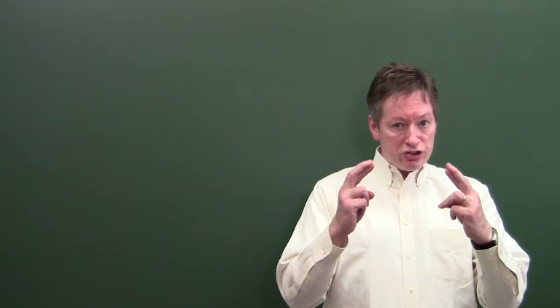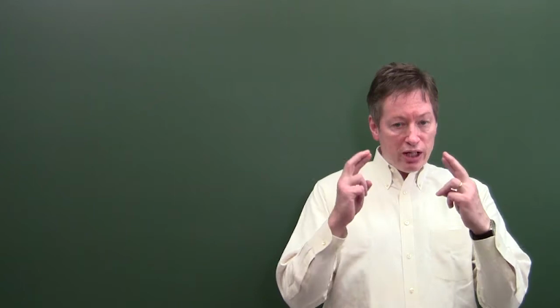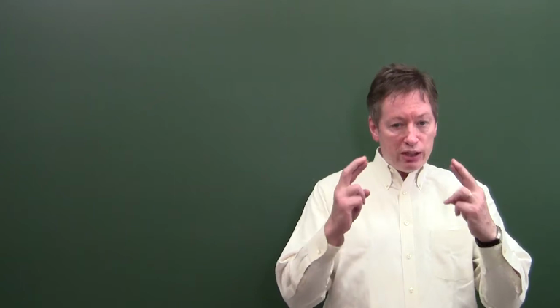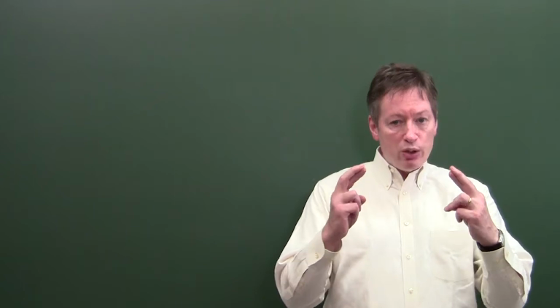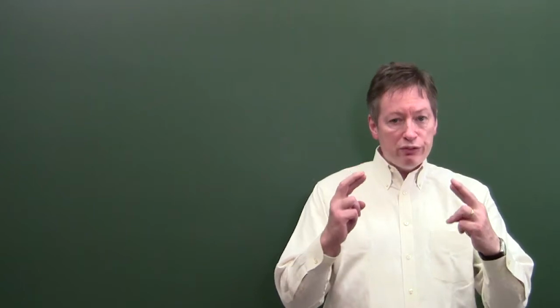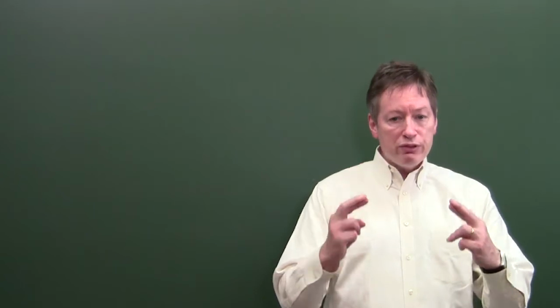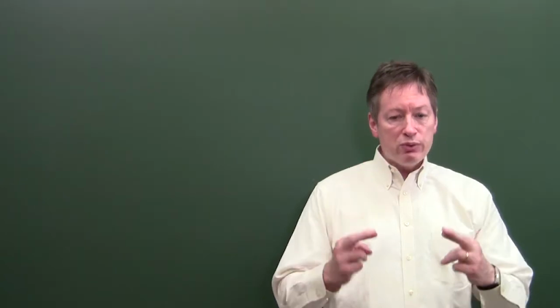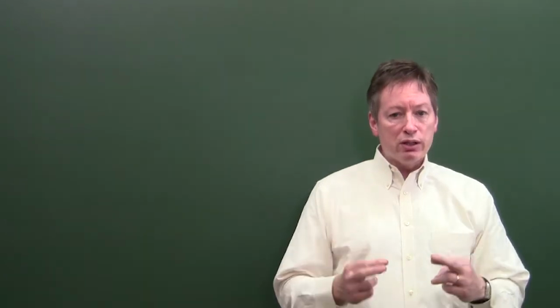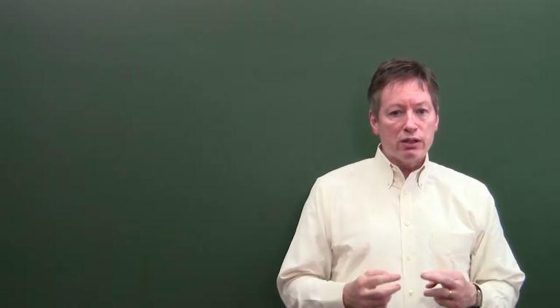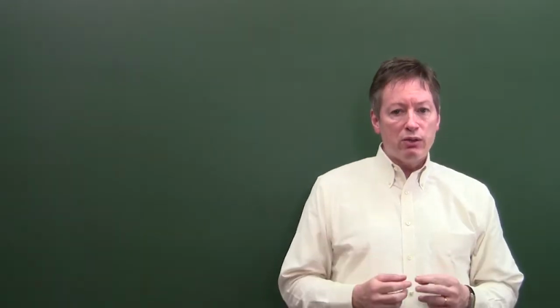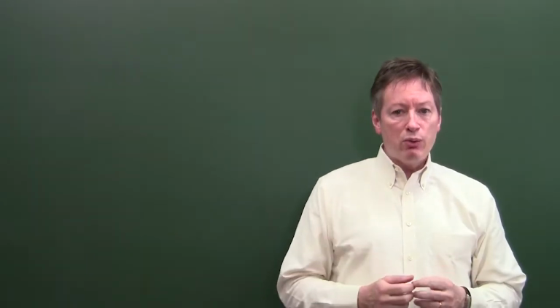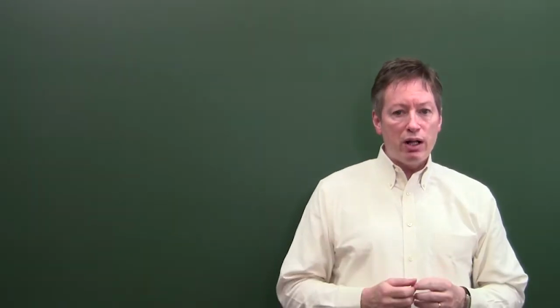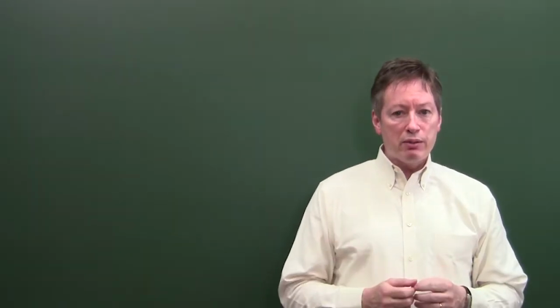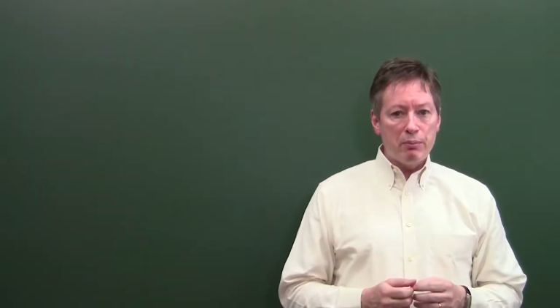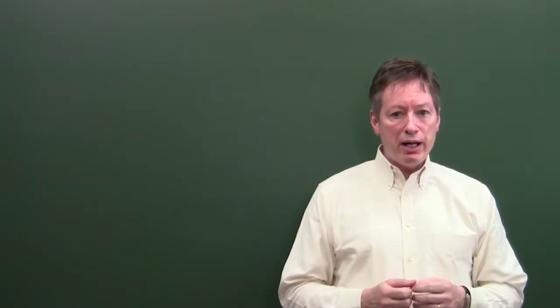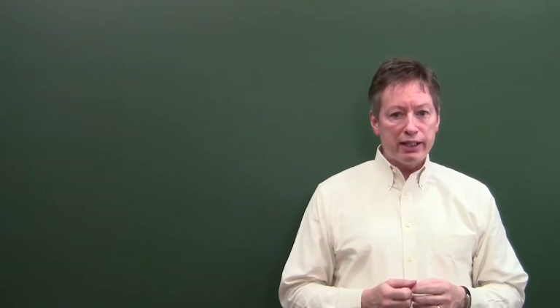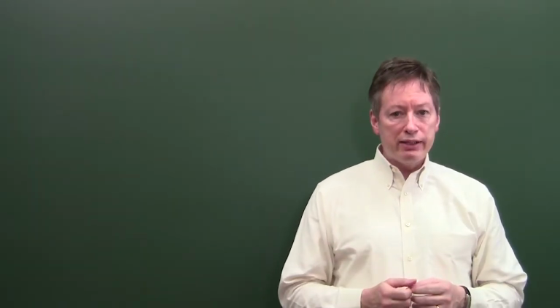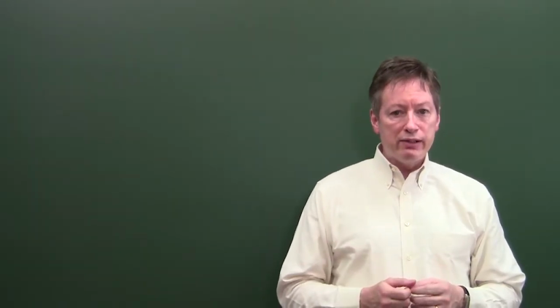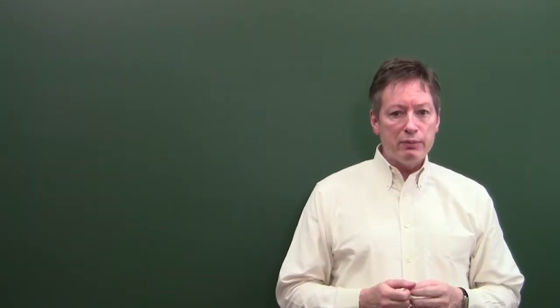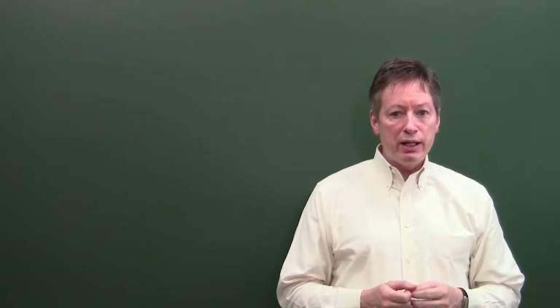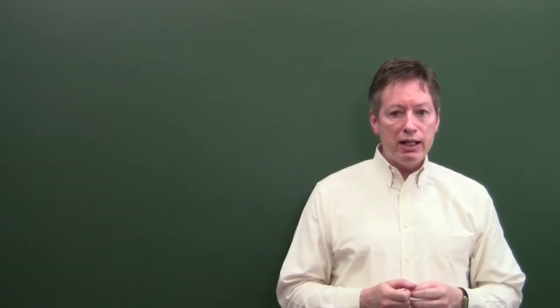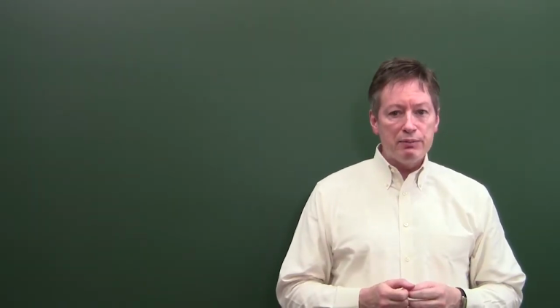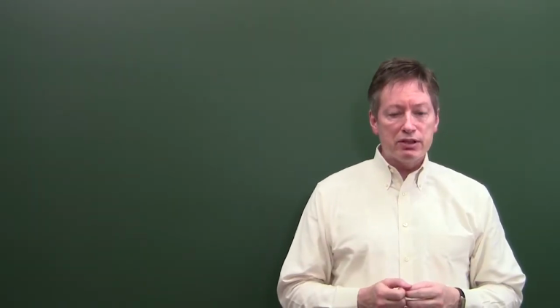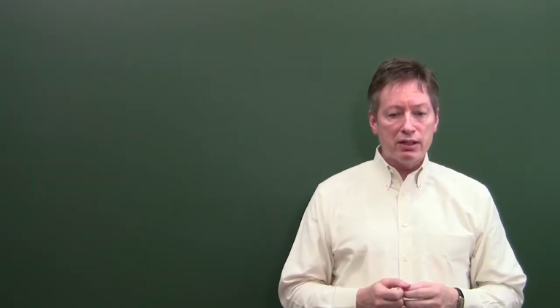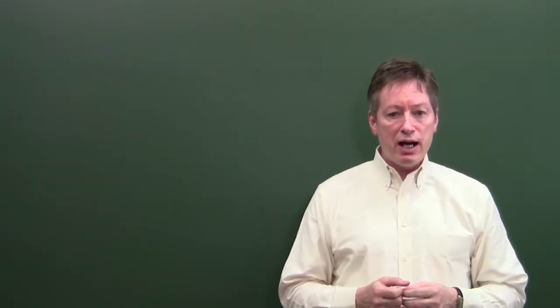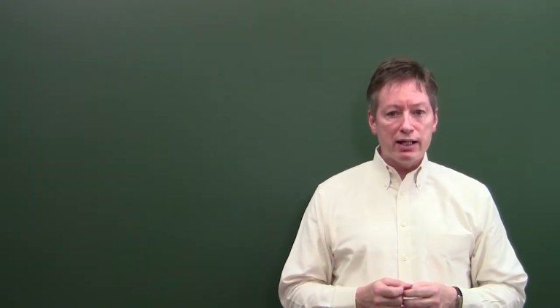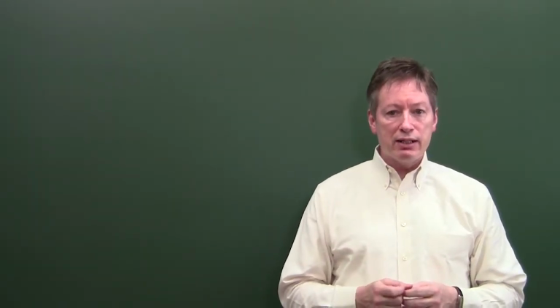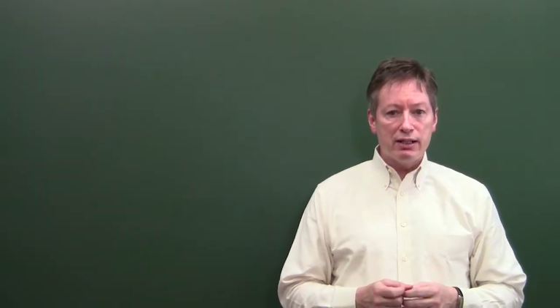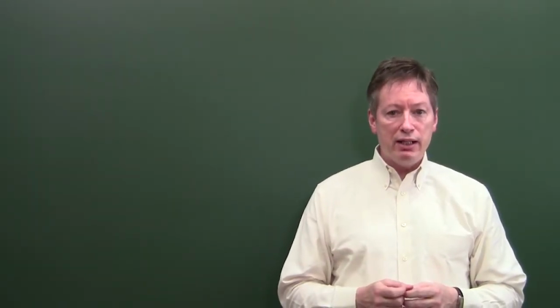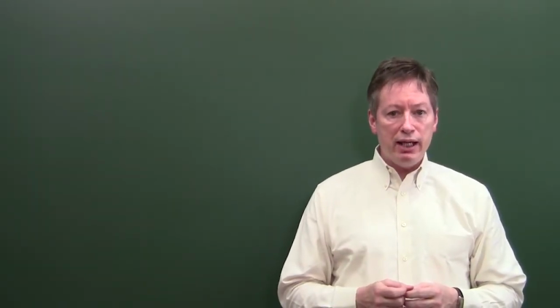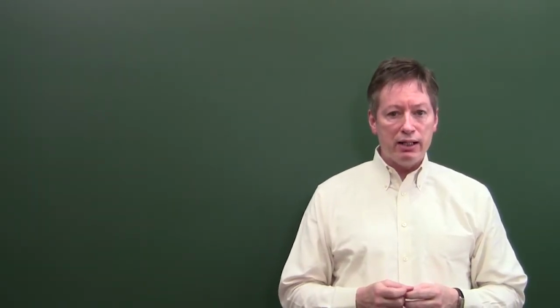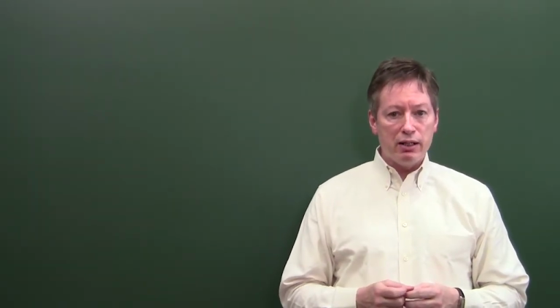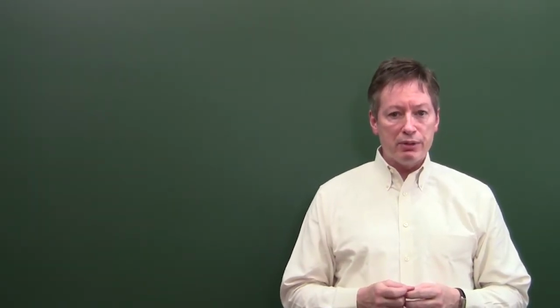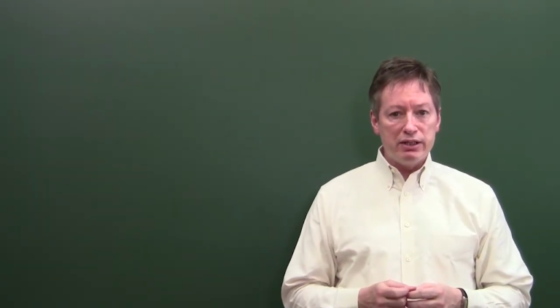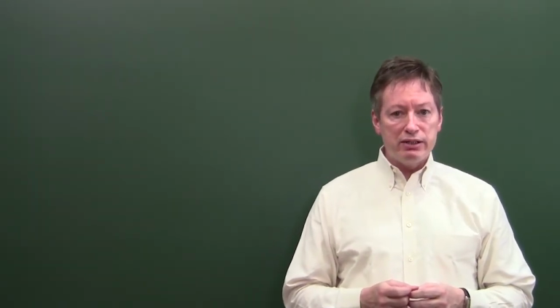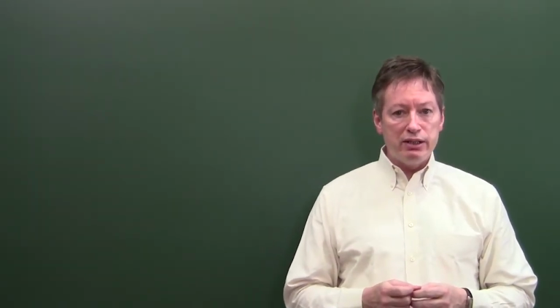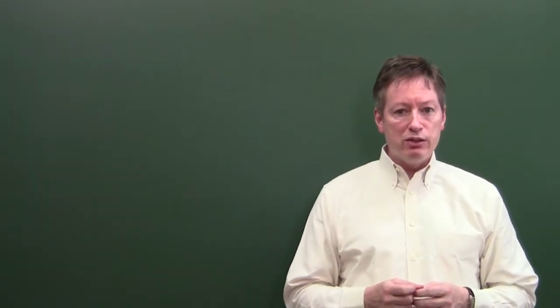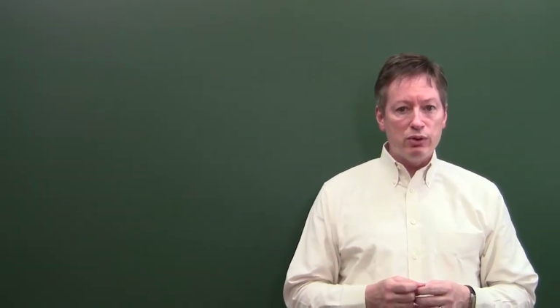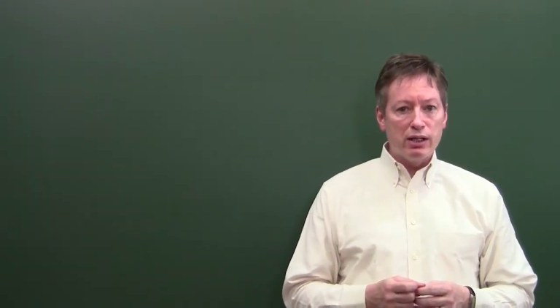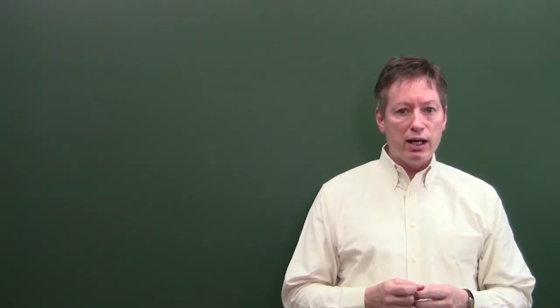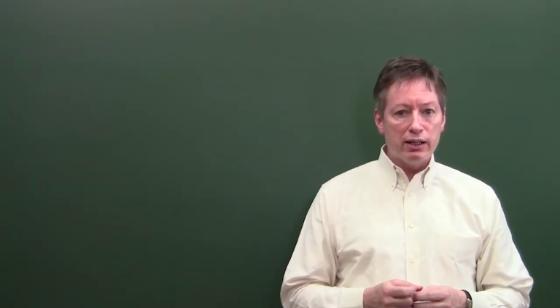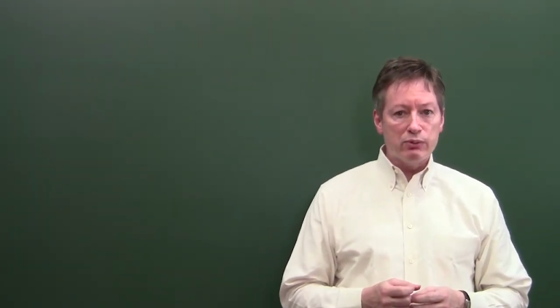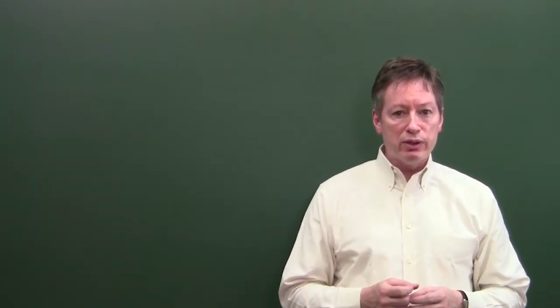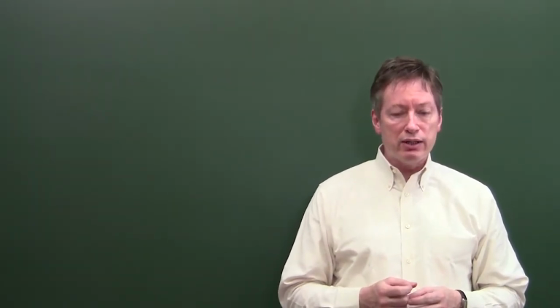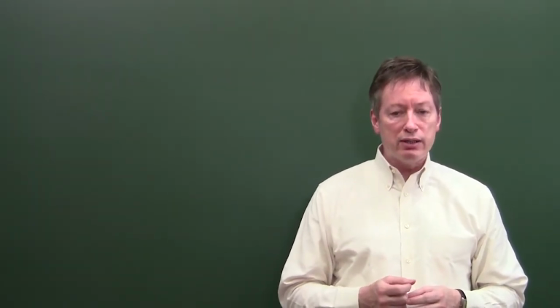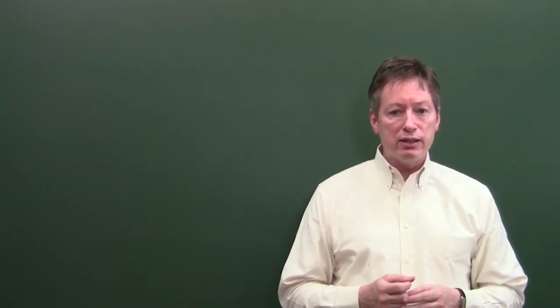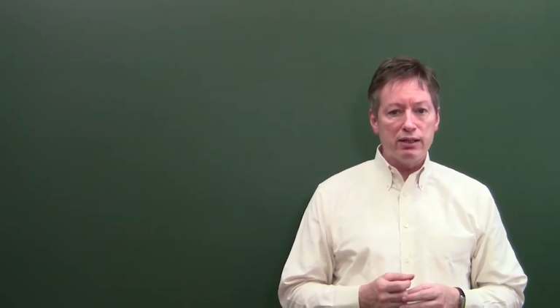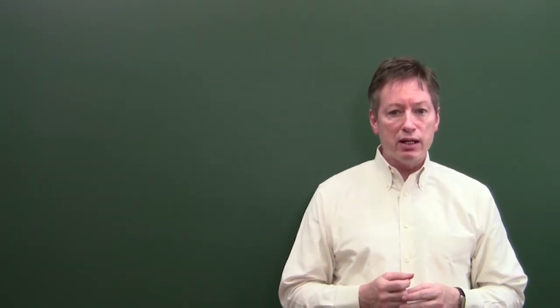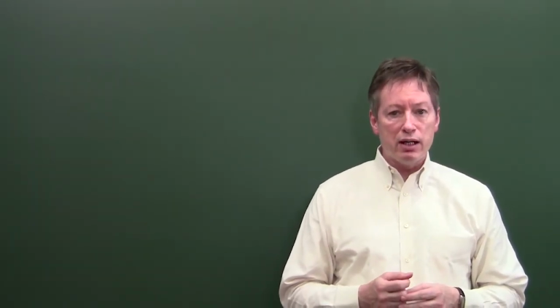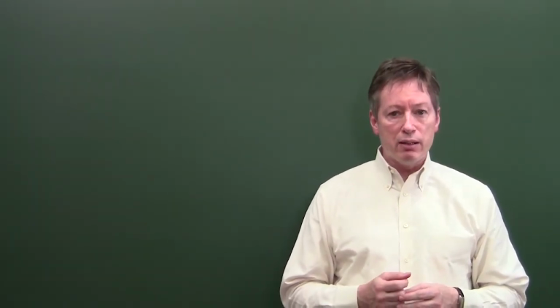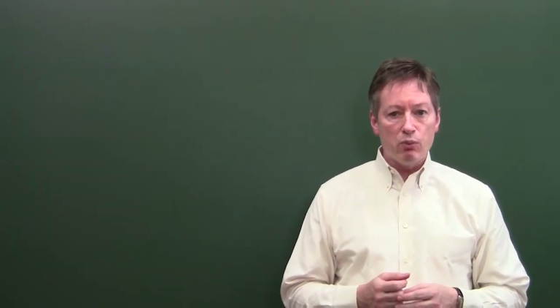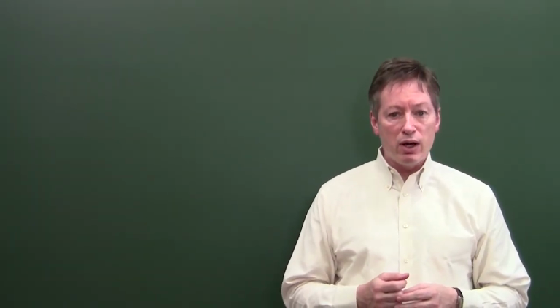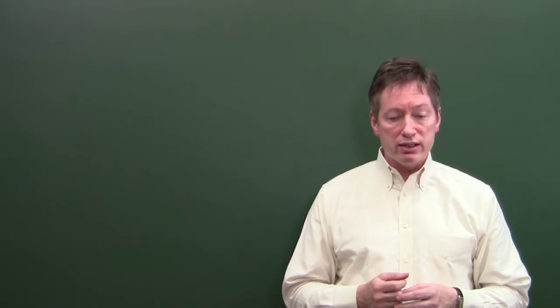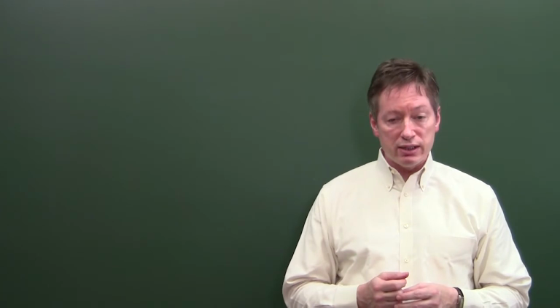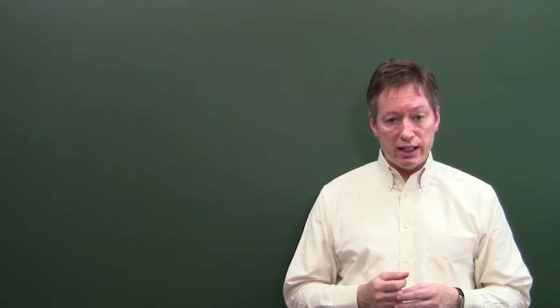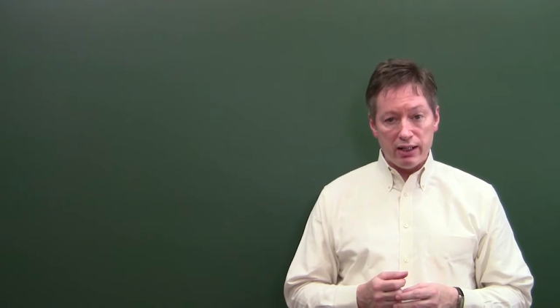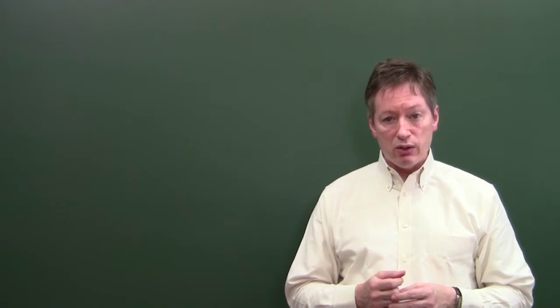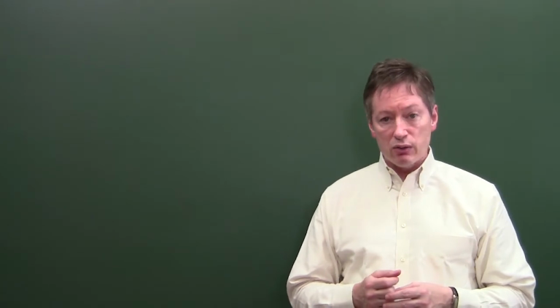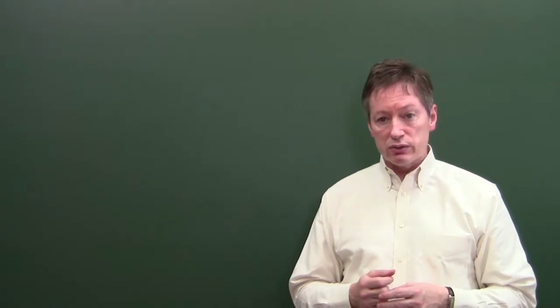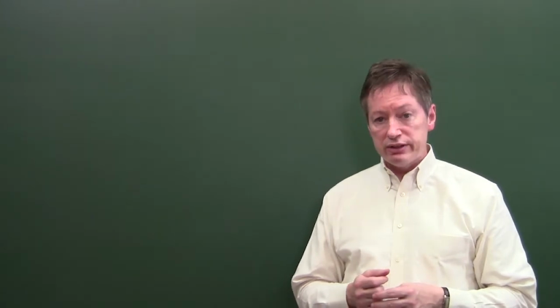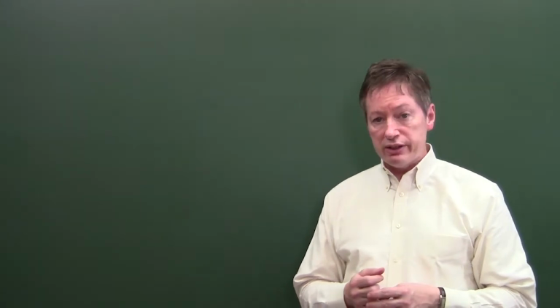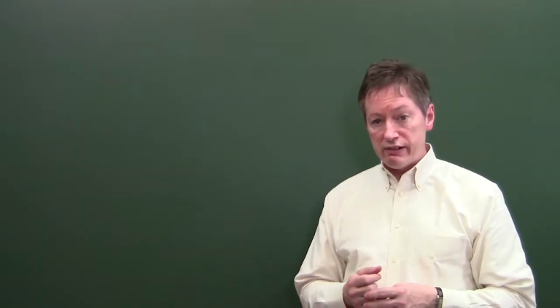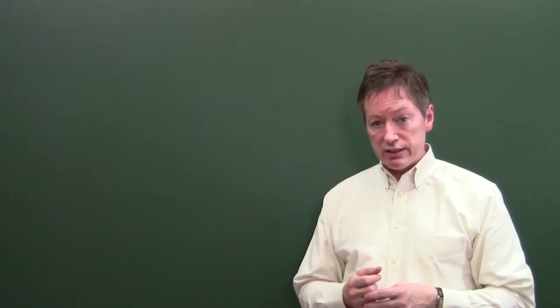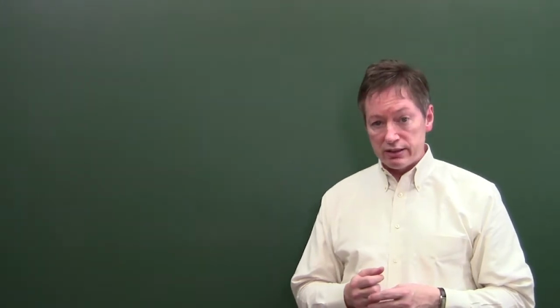Hello, everyone. Welcome back here. My name is Scott, and I'm continuing on with the Wasei-eigo series.